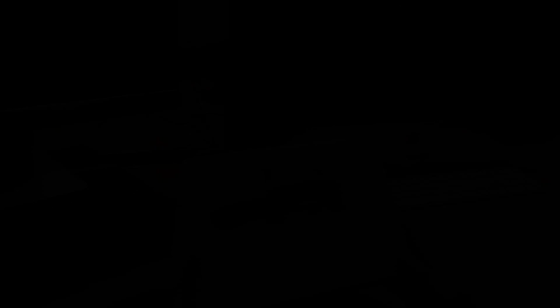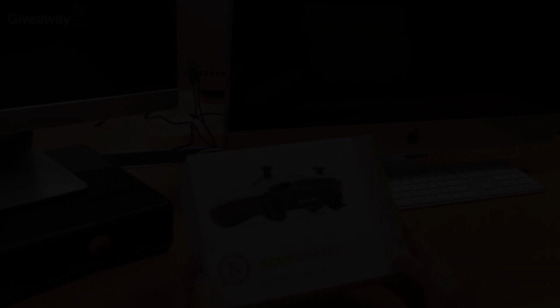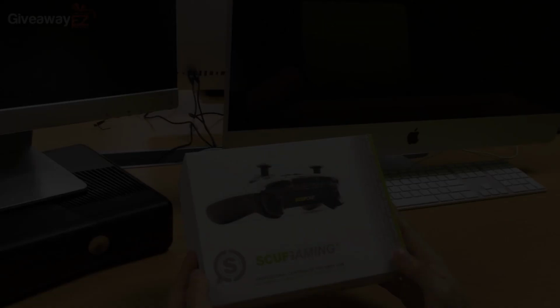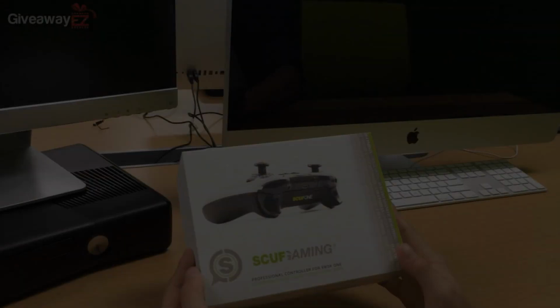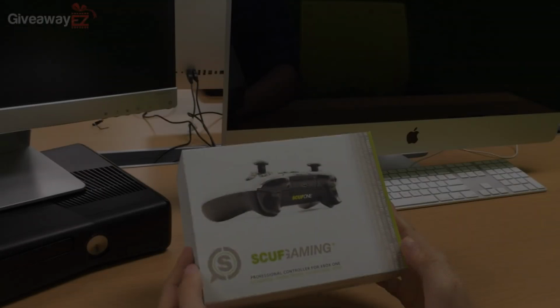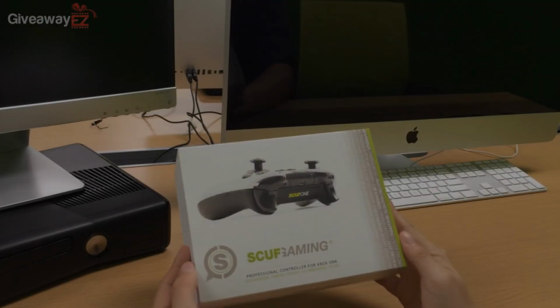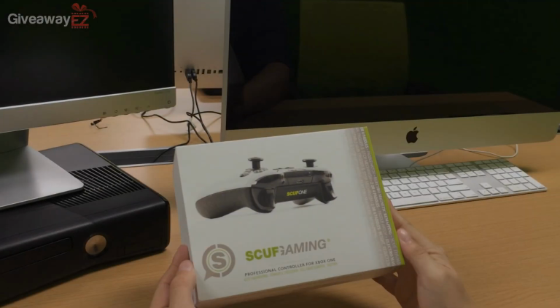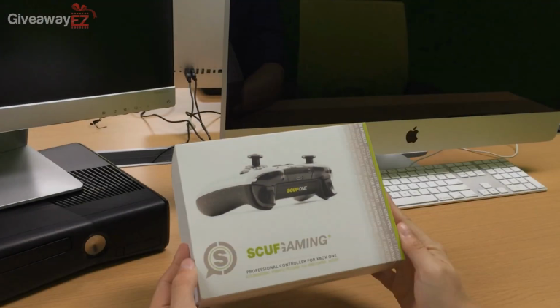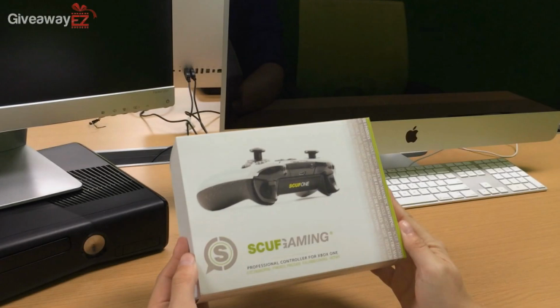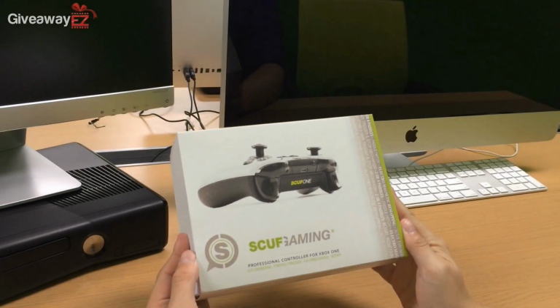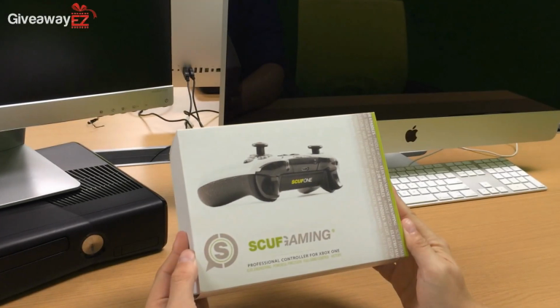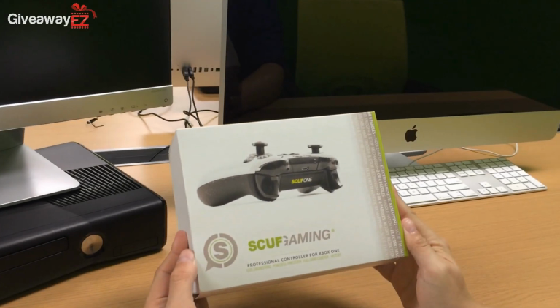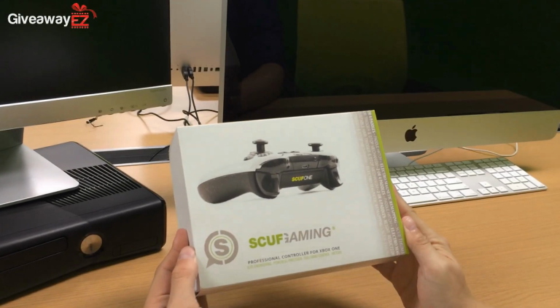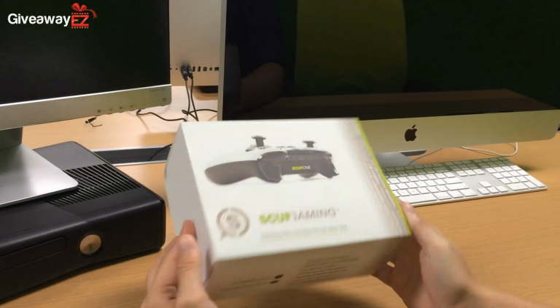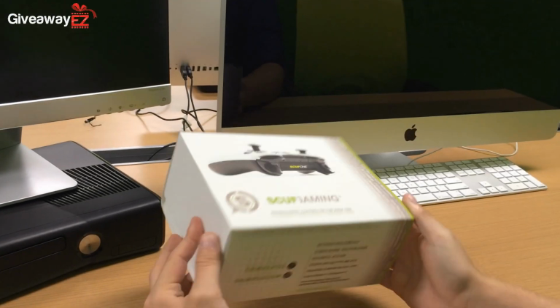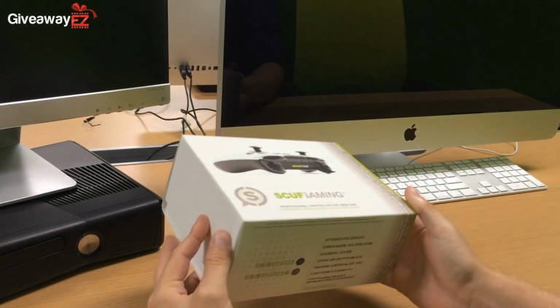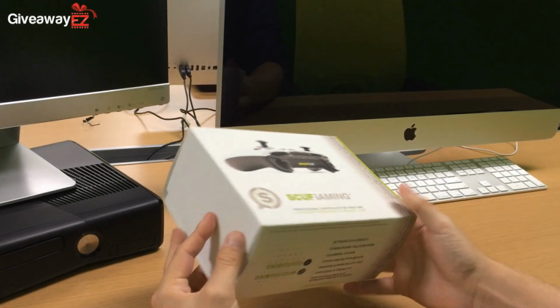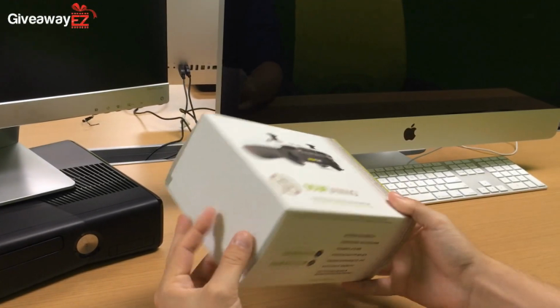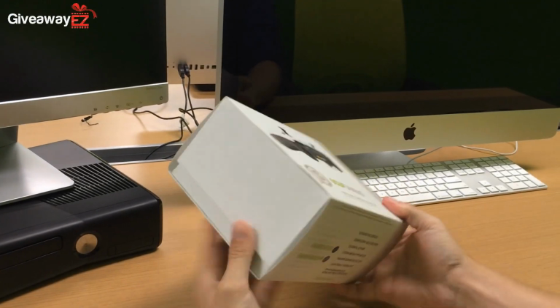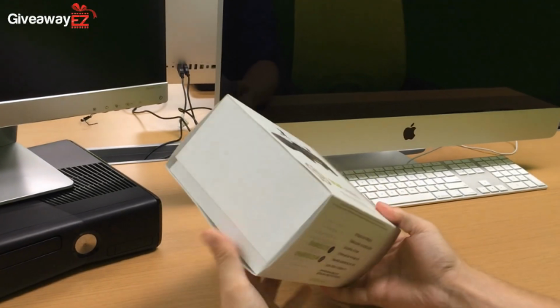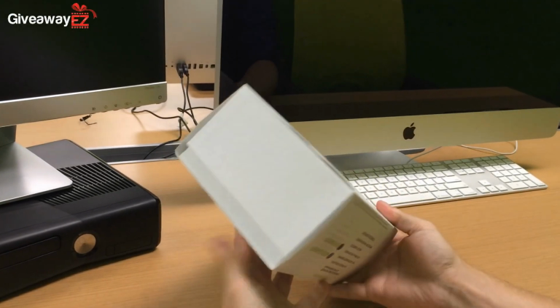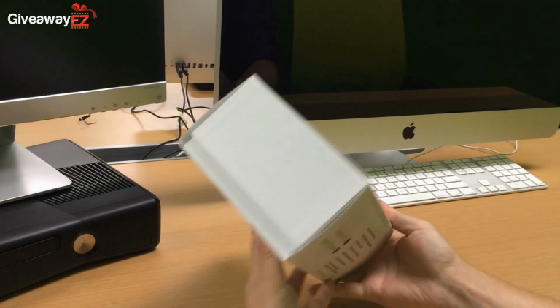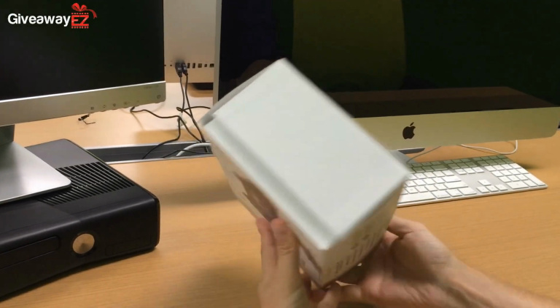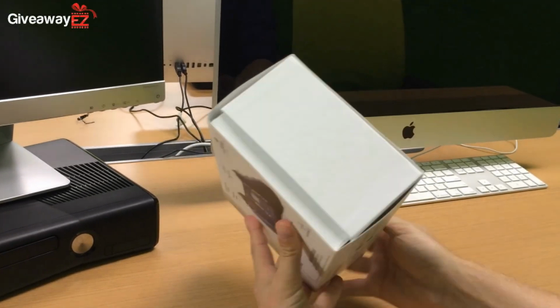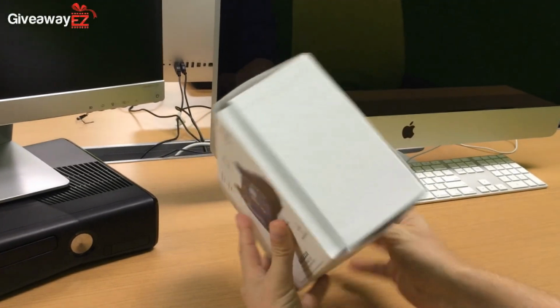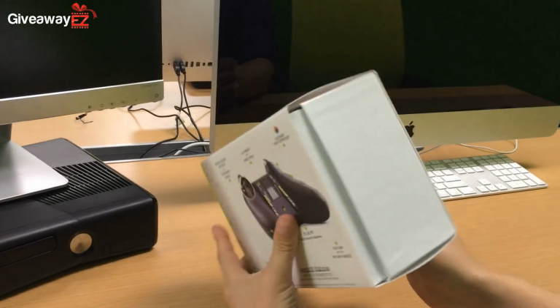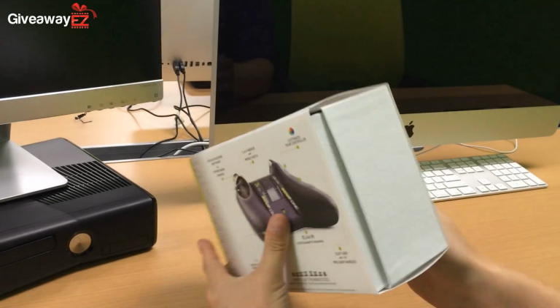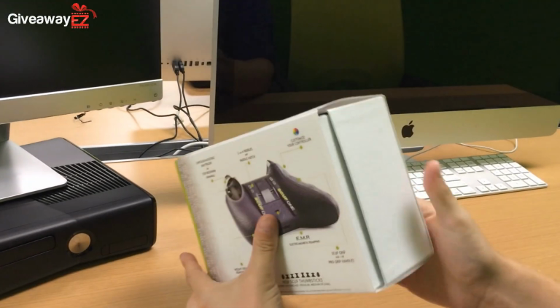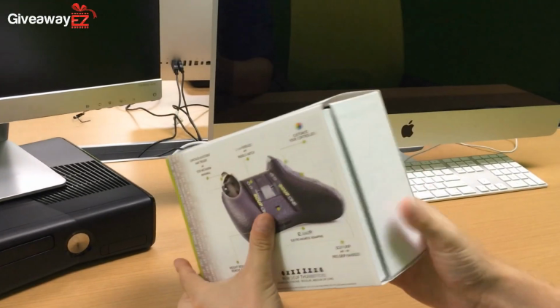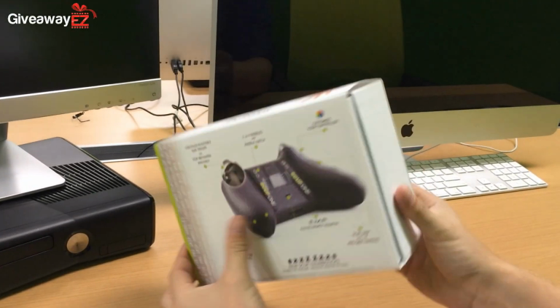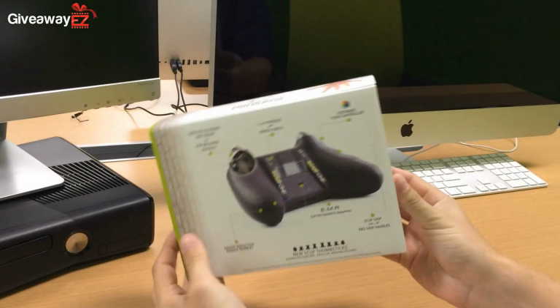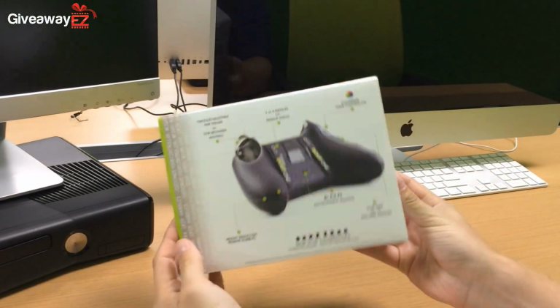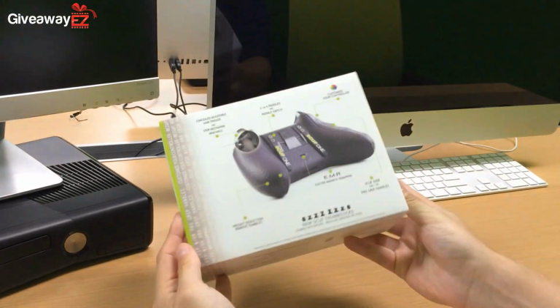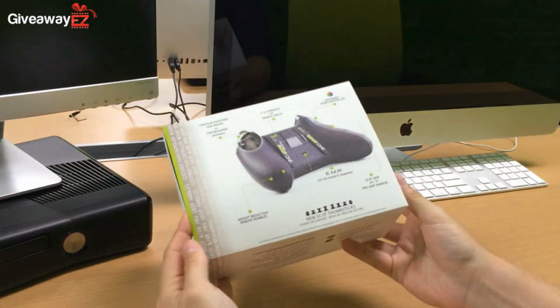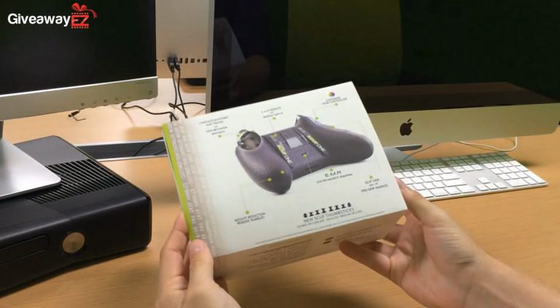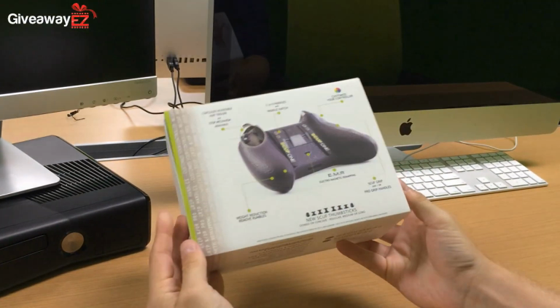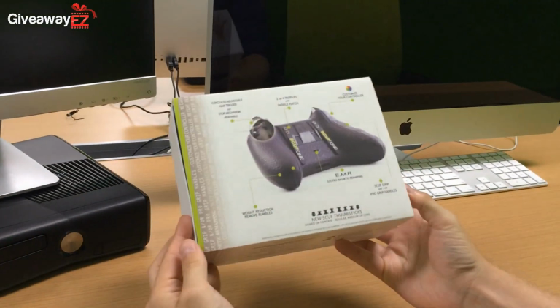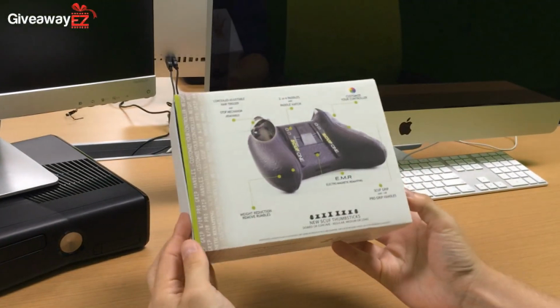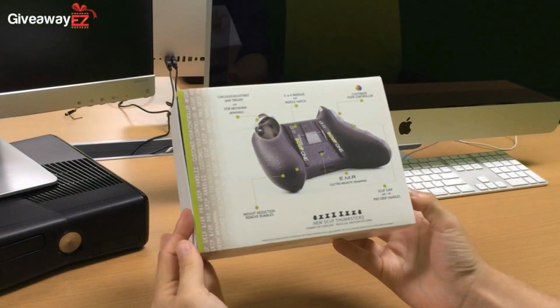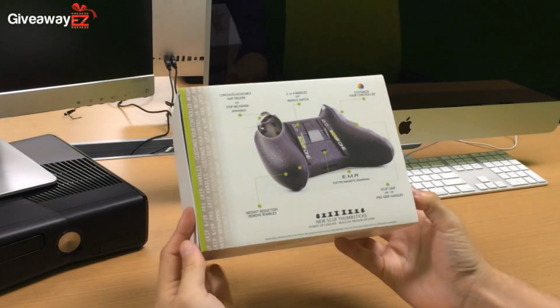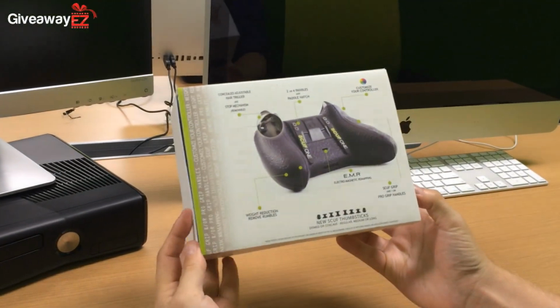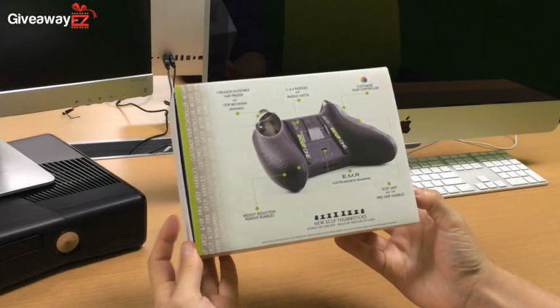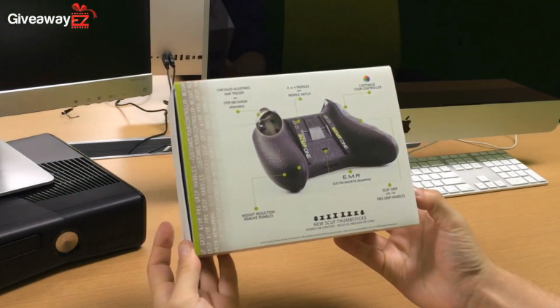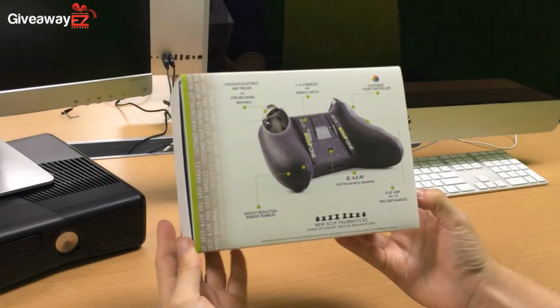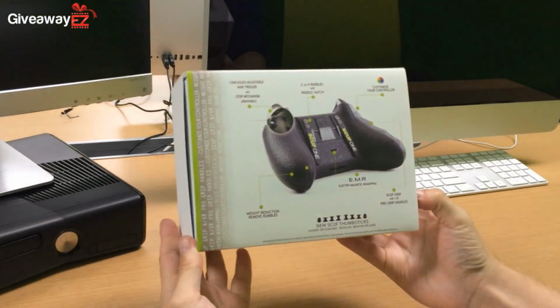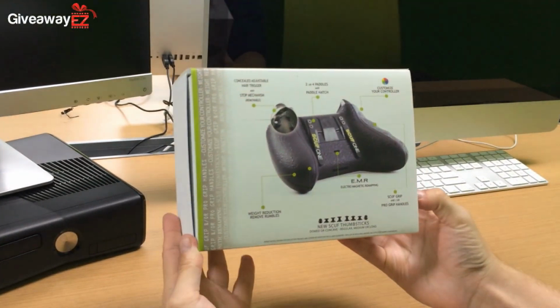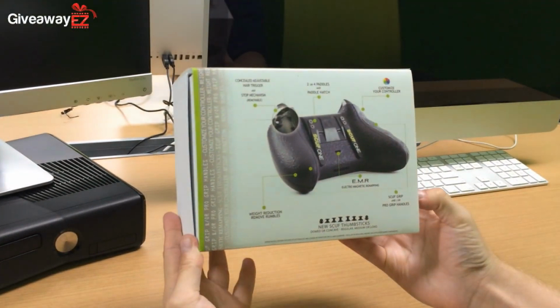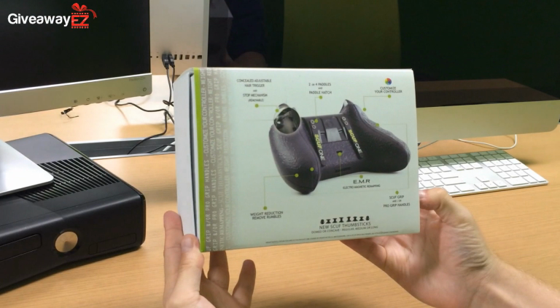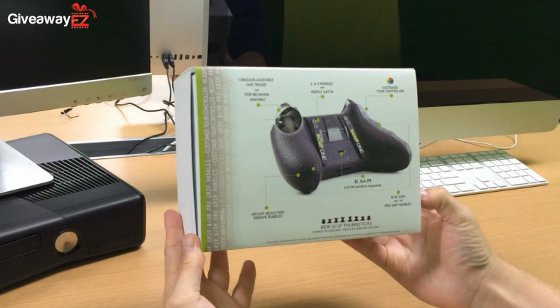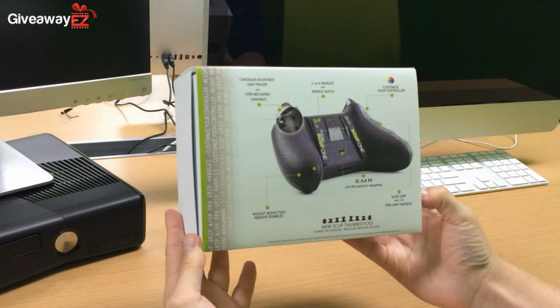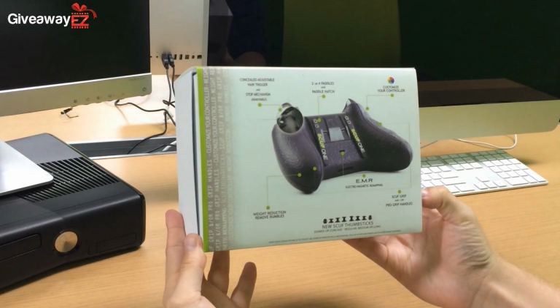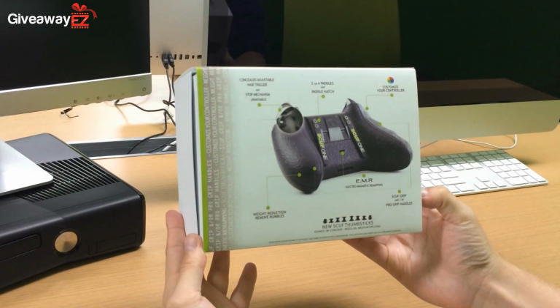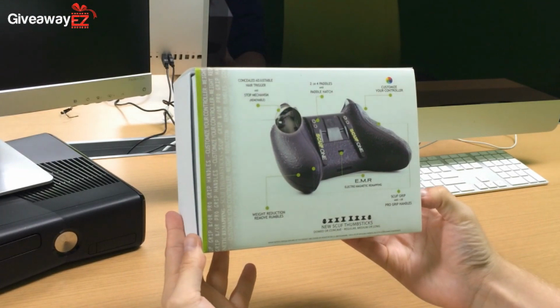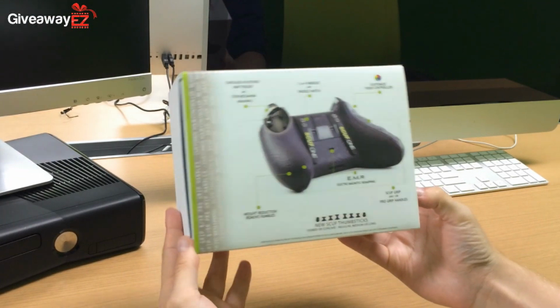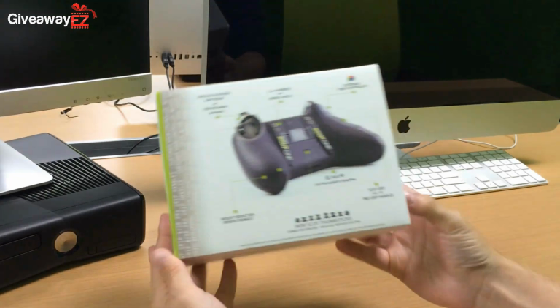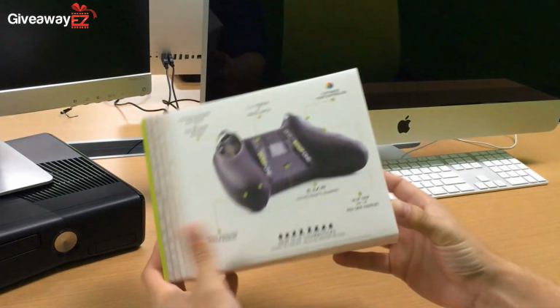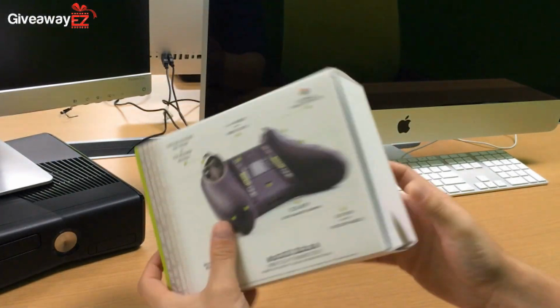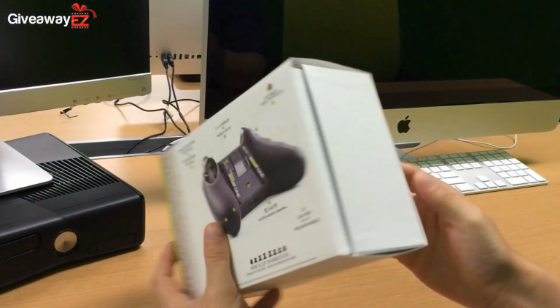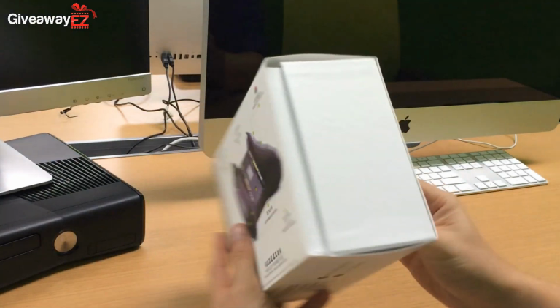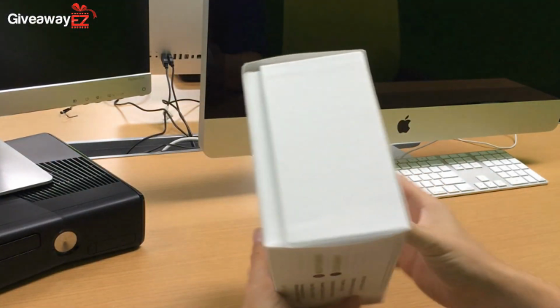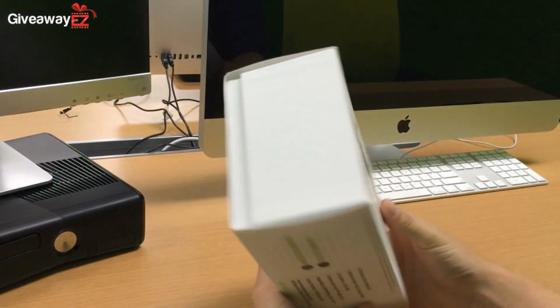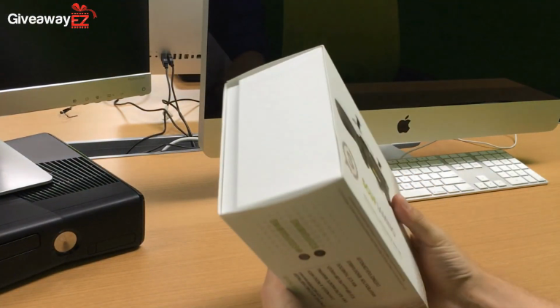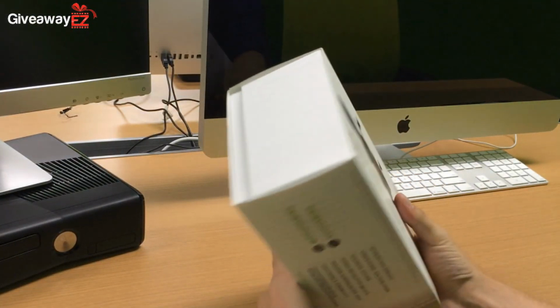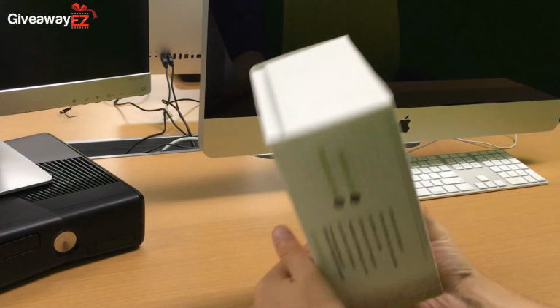Hey, welcome to another Giveaway Easy video where we're going to be giving away an awesome Scuf controller from the amazing guys over at Scuf Gaming.